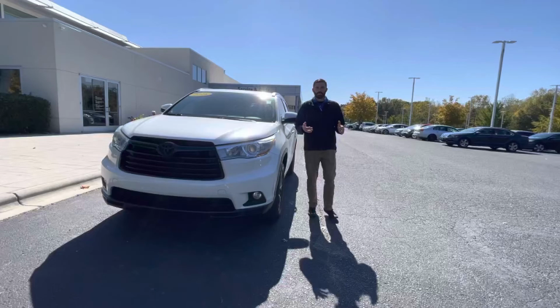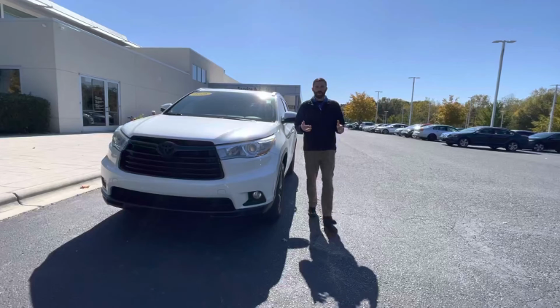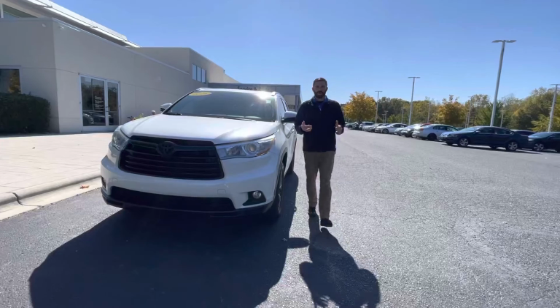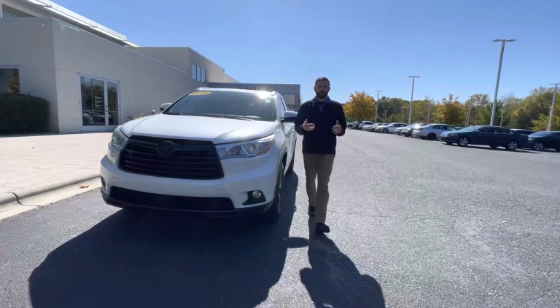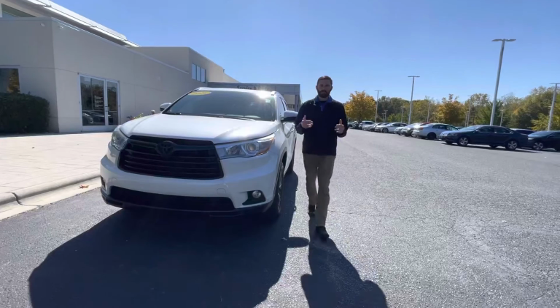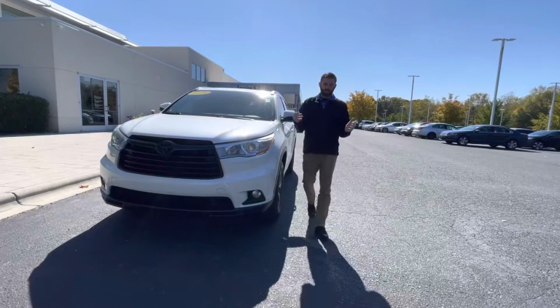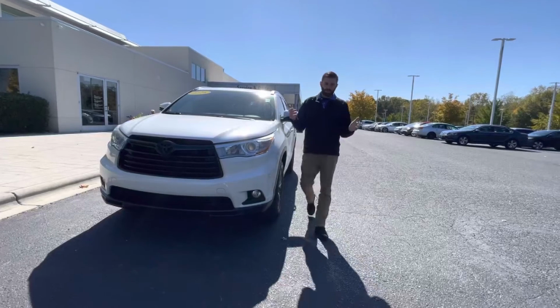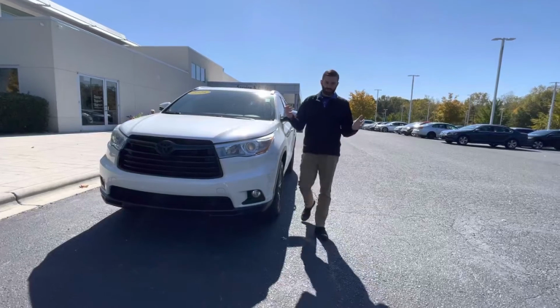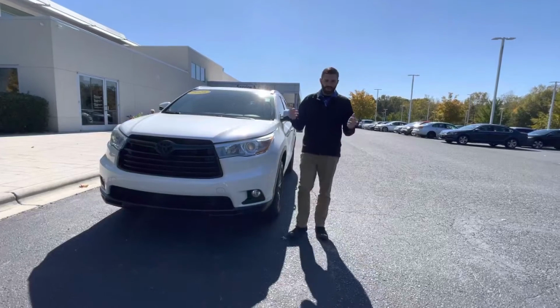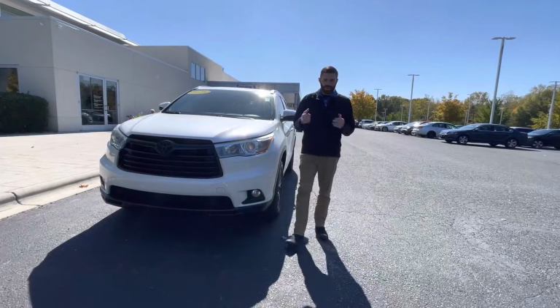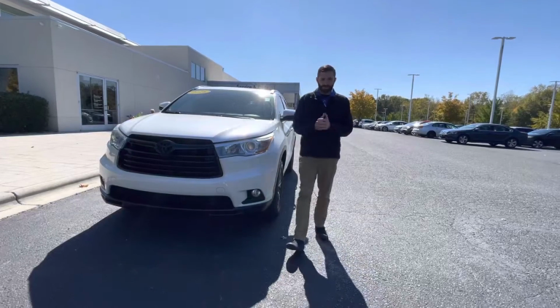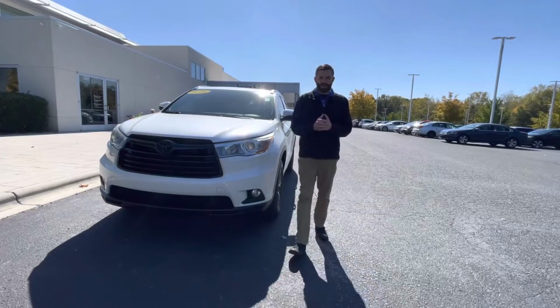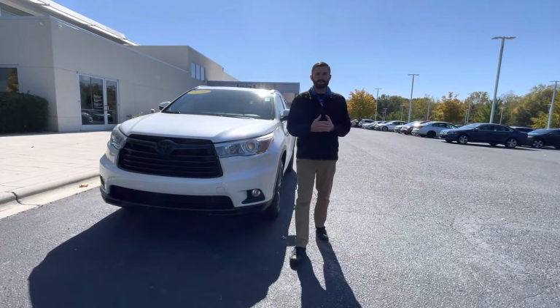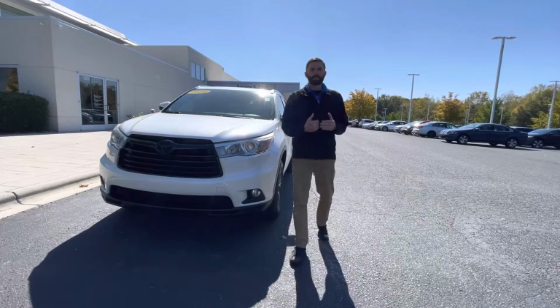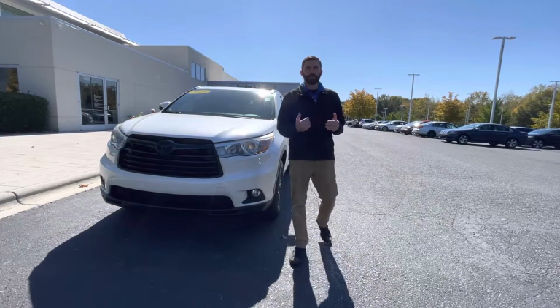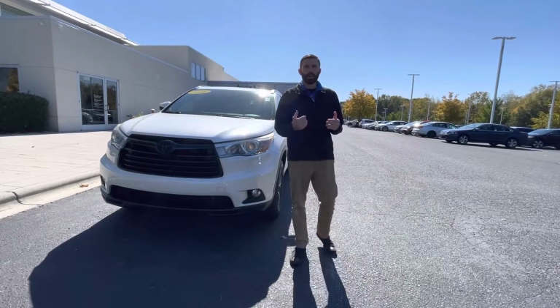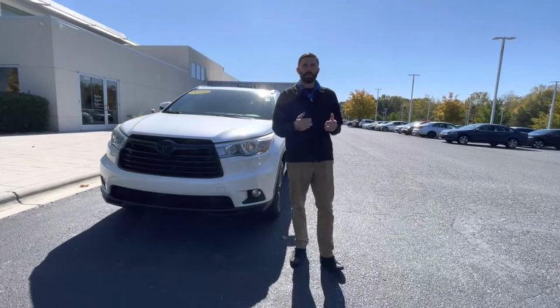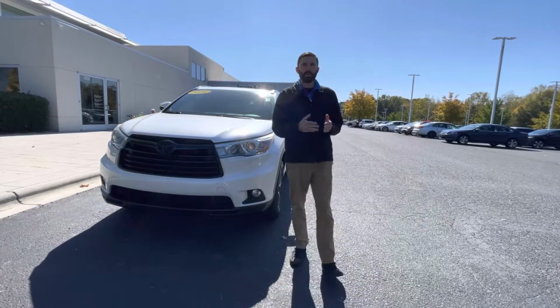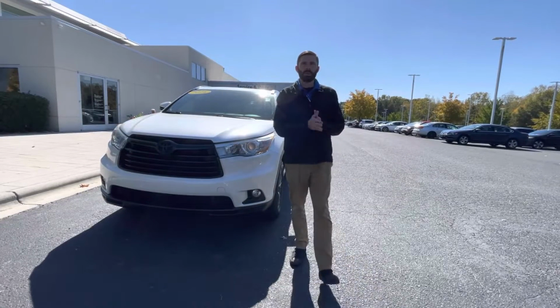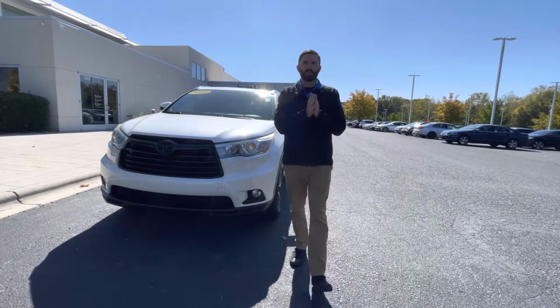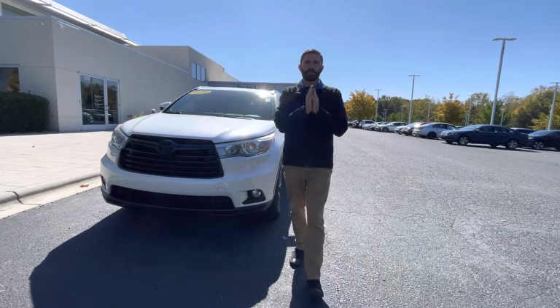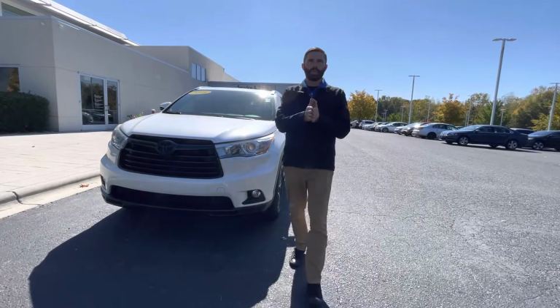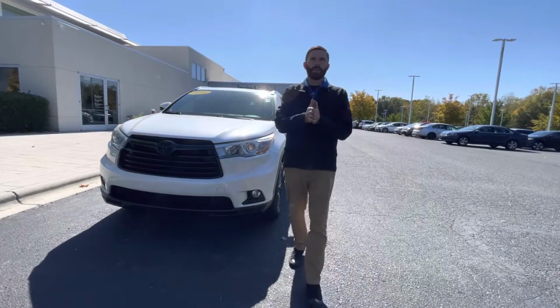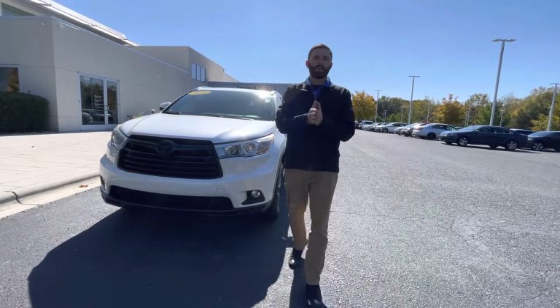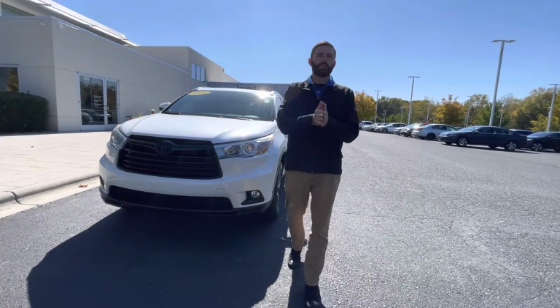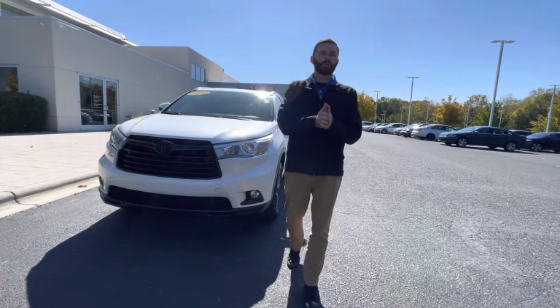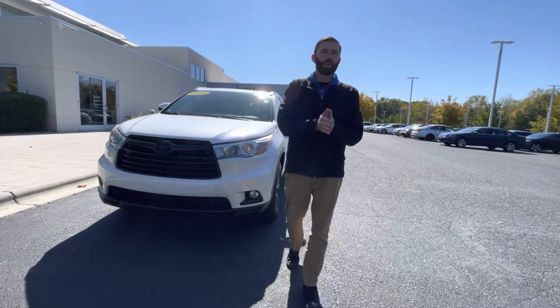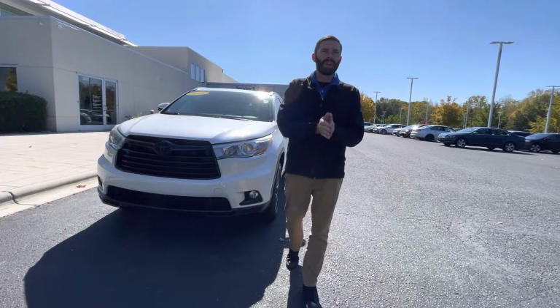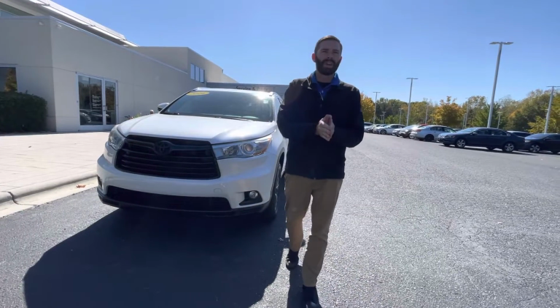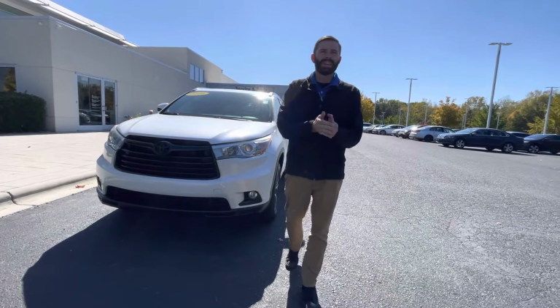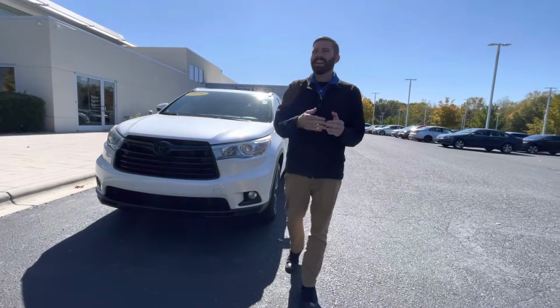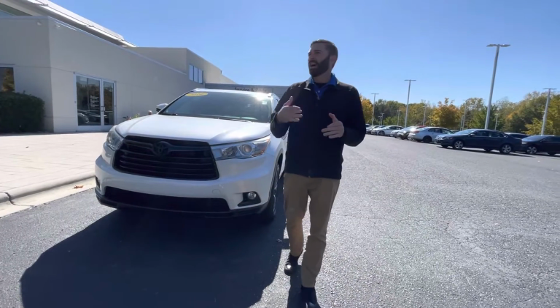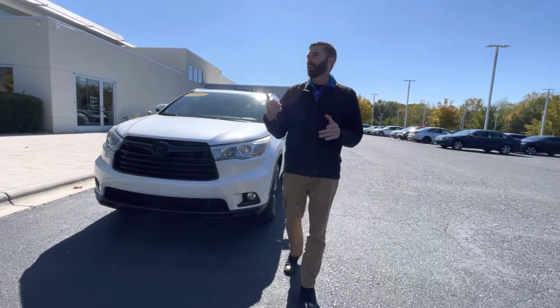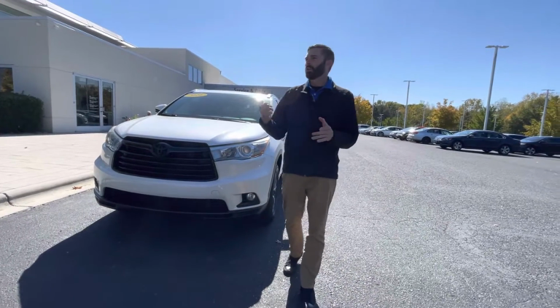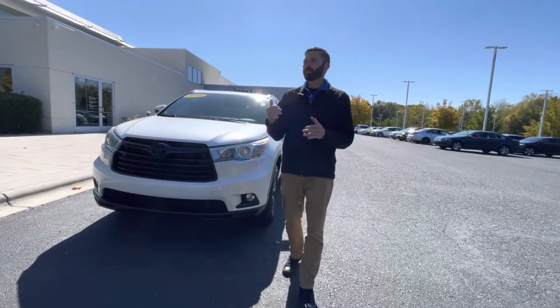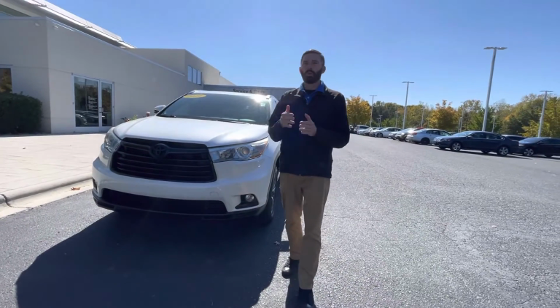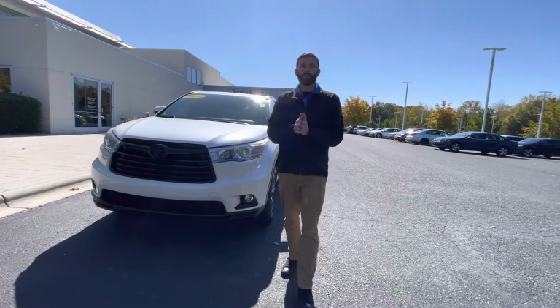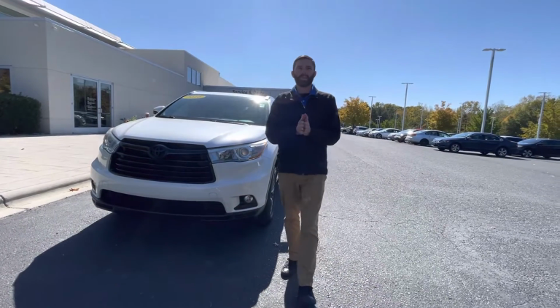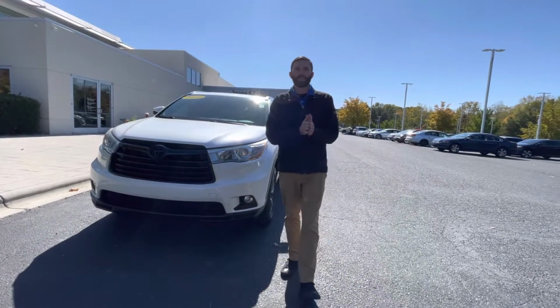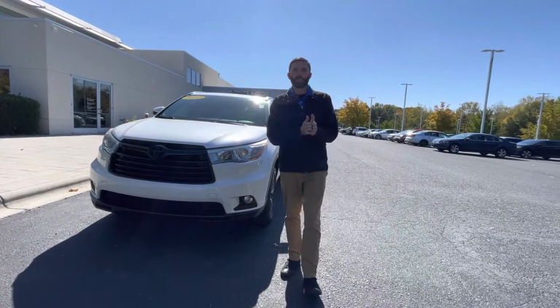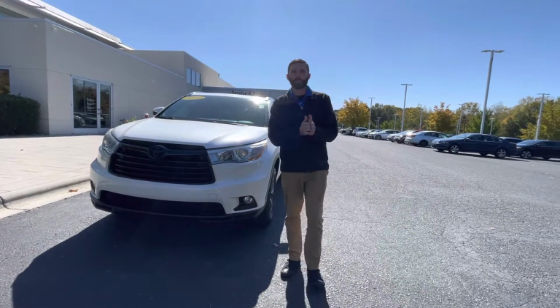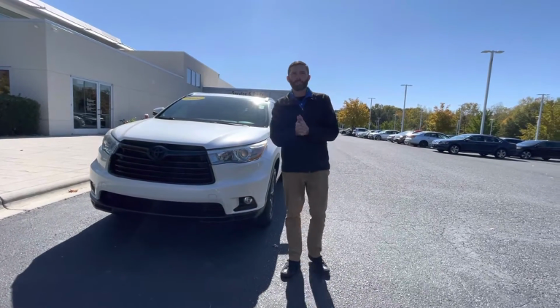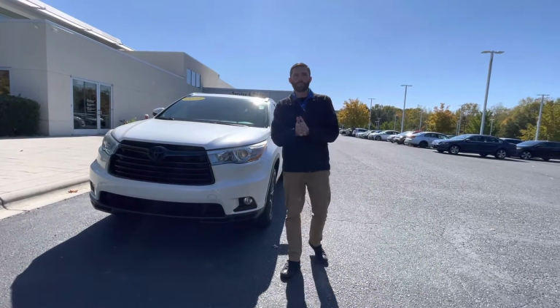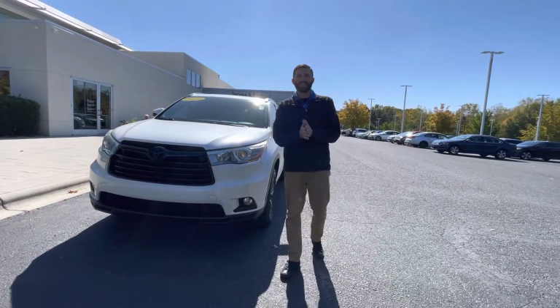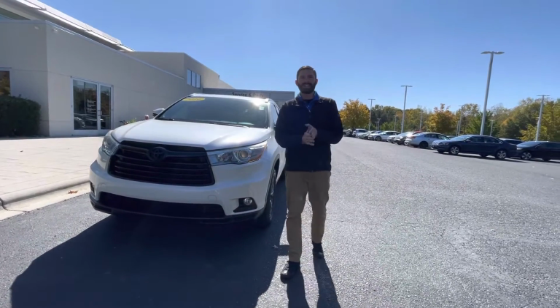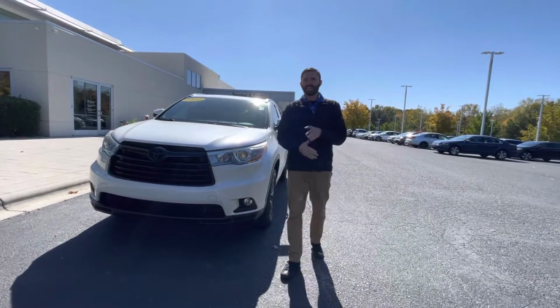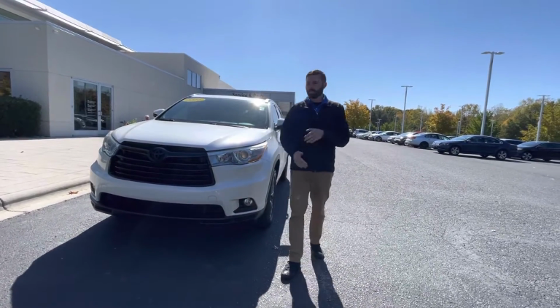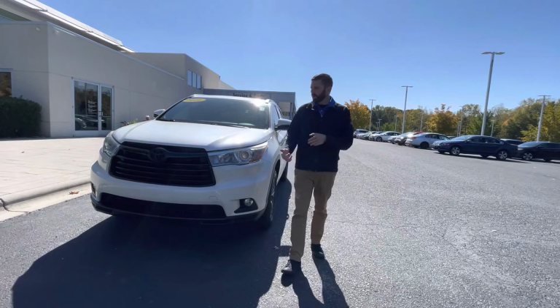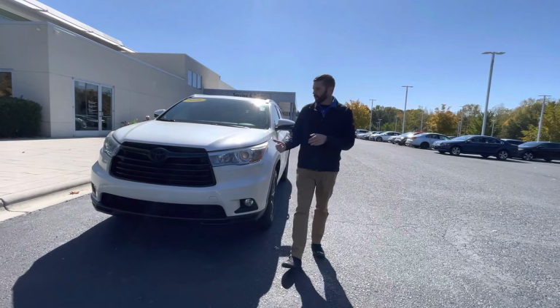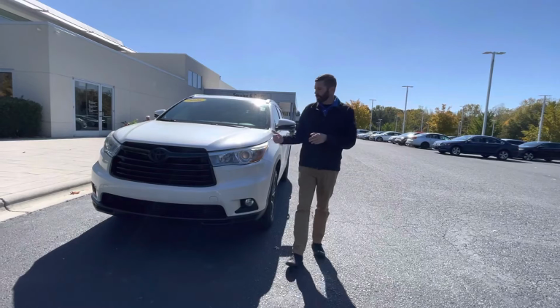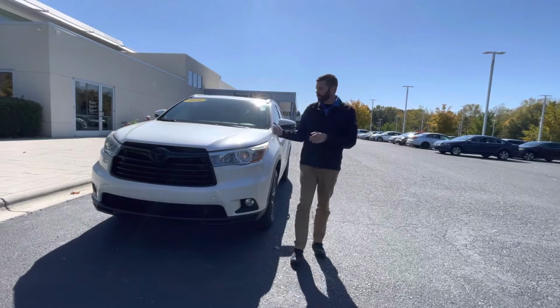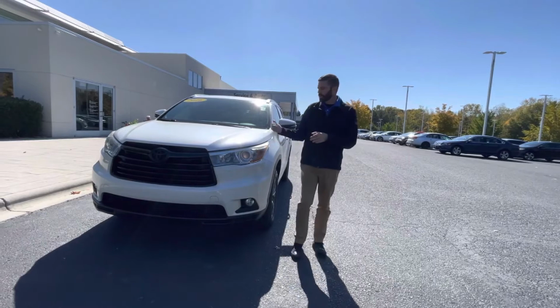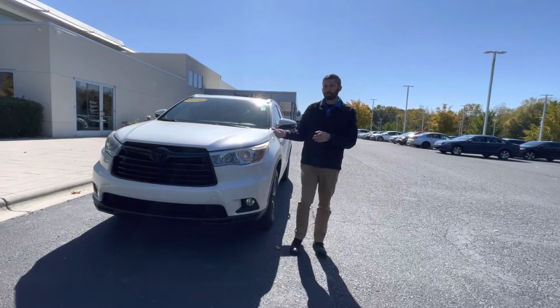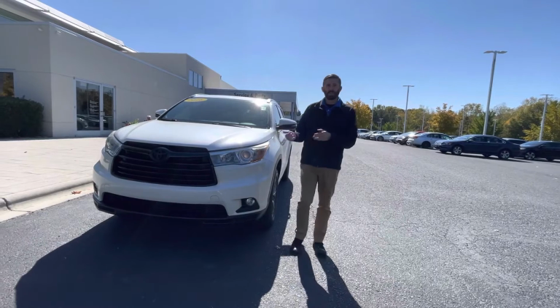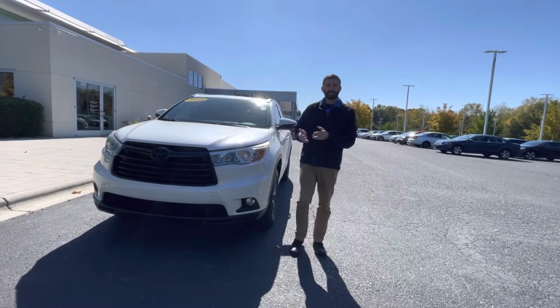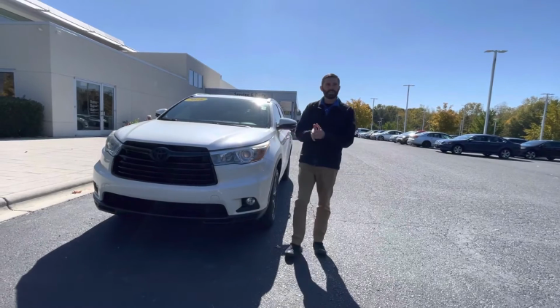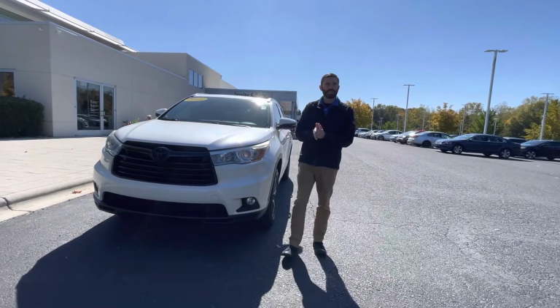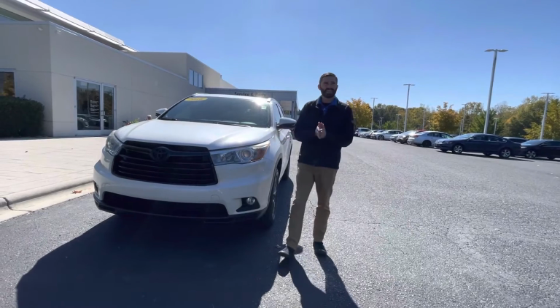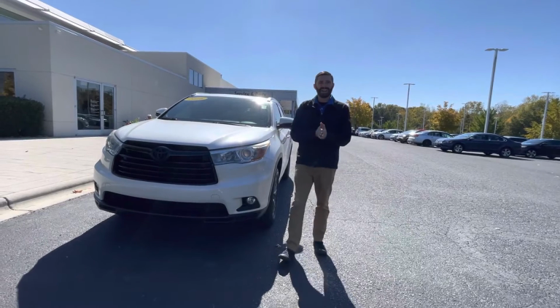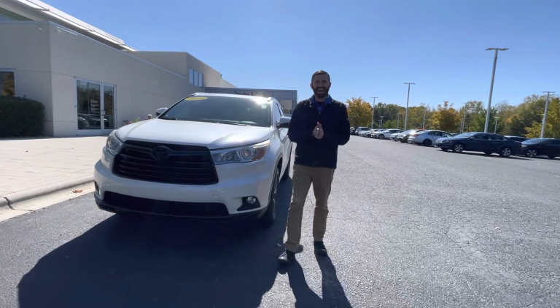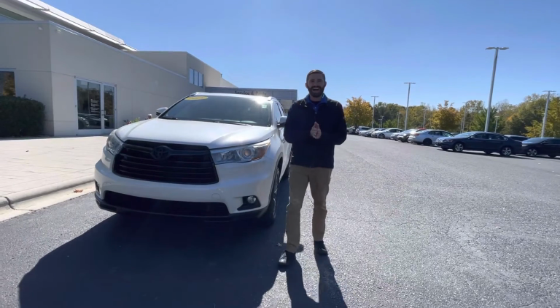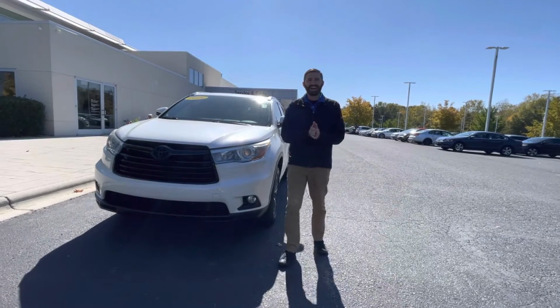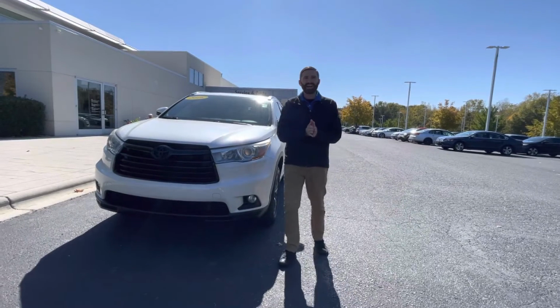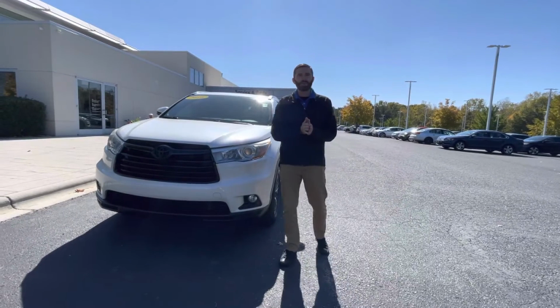Hi Mark, good afternoon. My name is Chris Harmon, here with Carolina Volkswagen. I know you spoke with my sales manager Danny in regards to the 2016 Highlander.